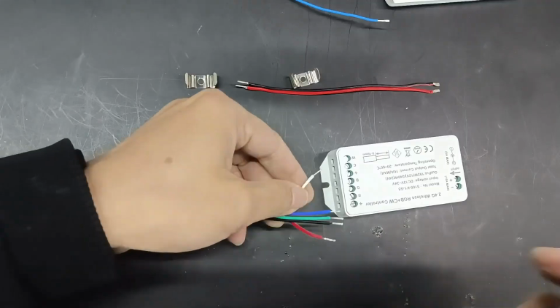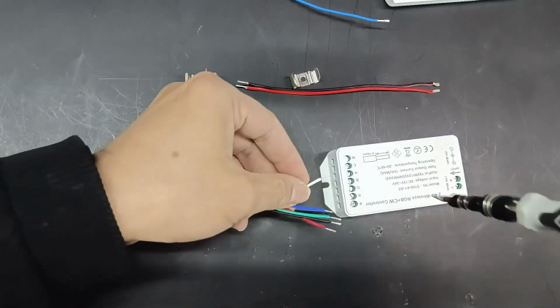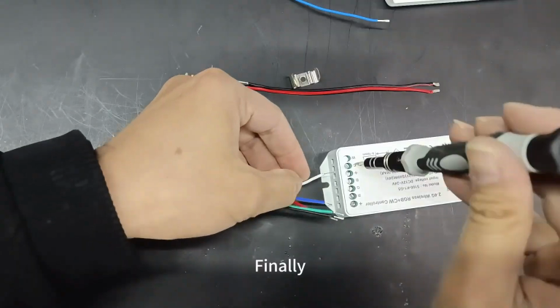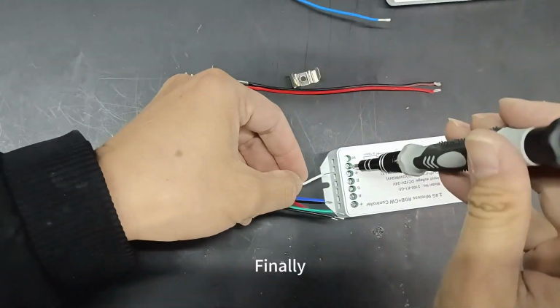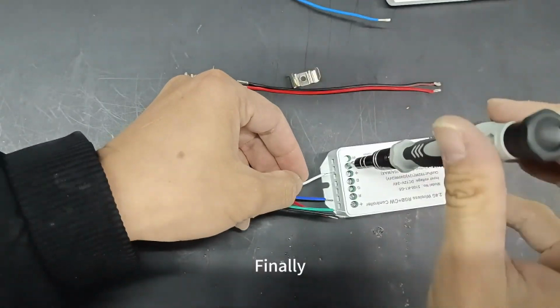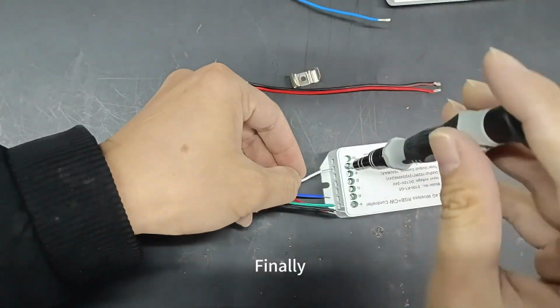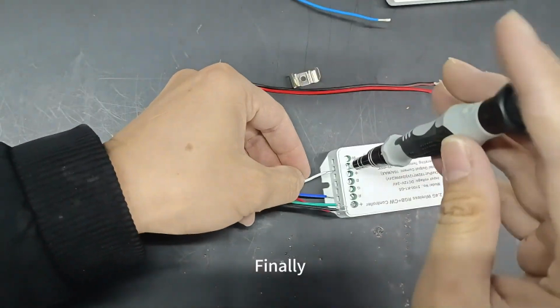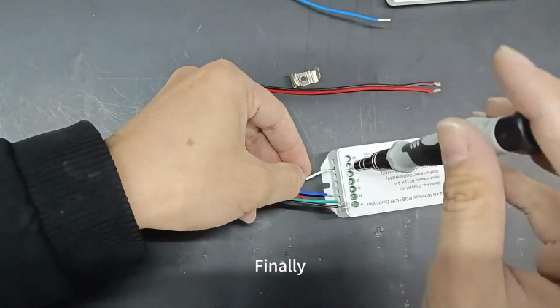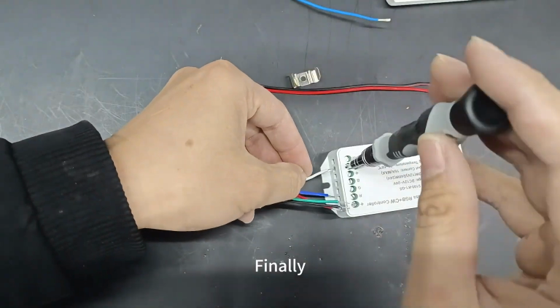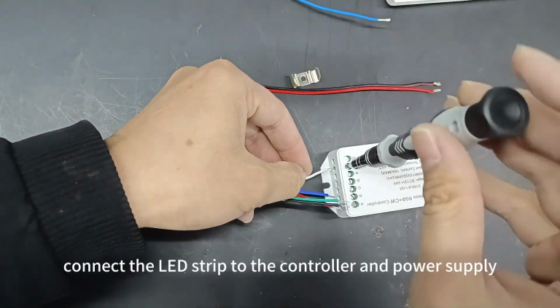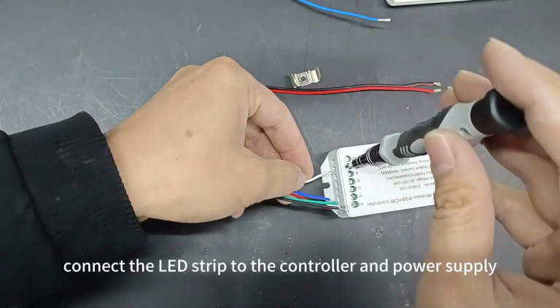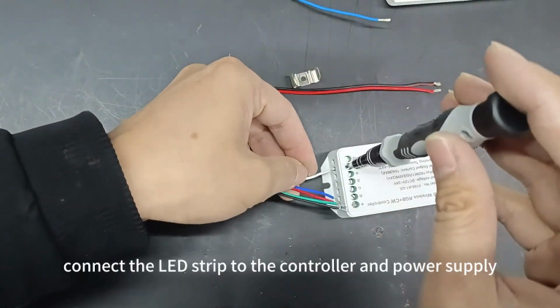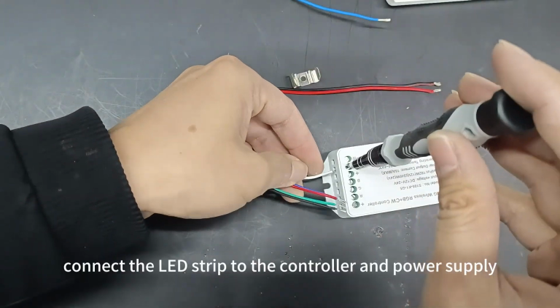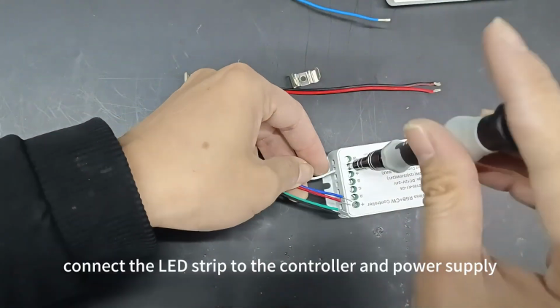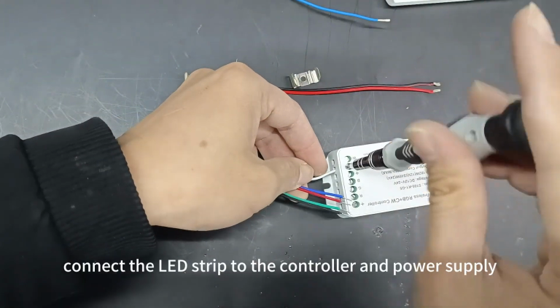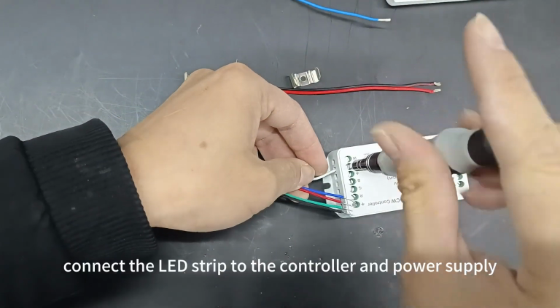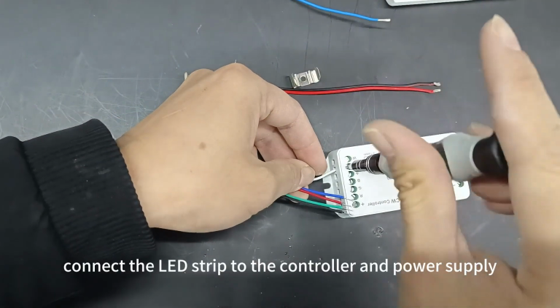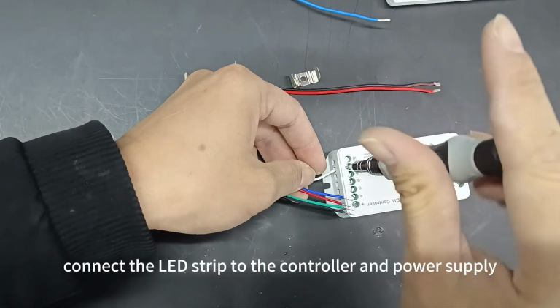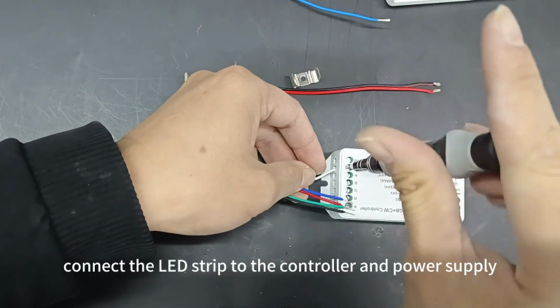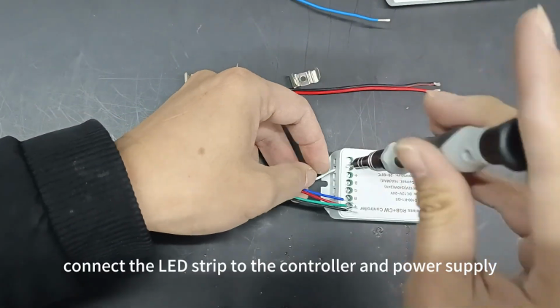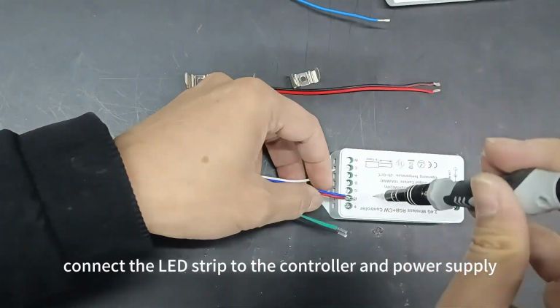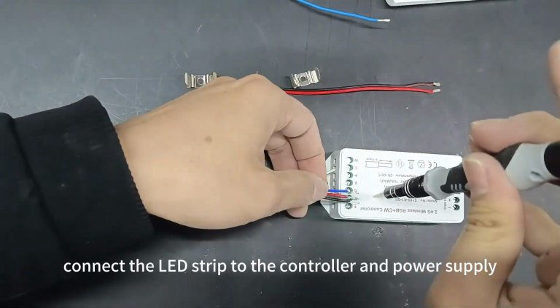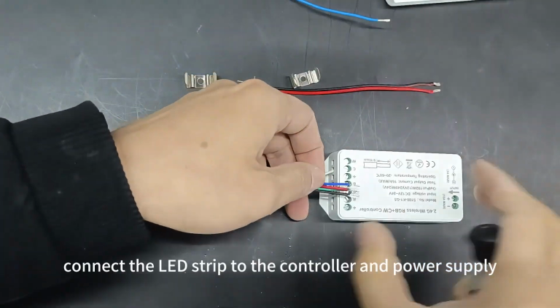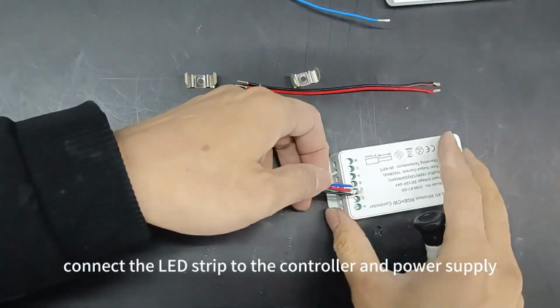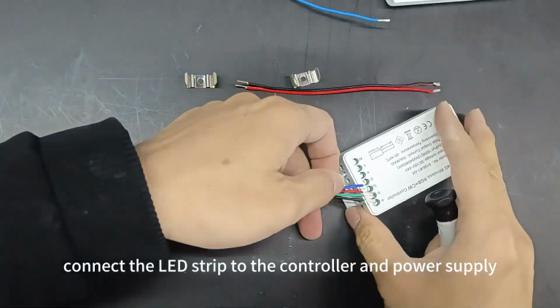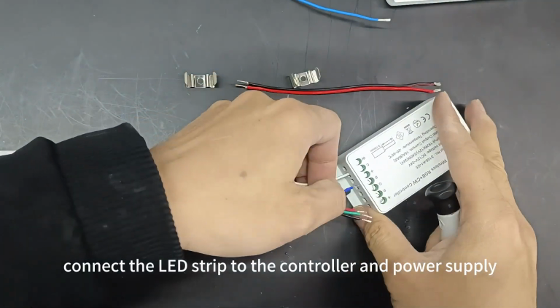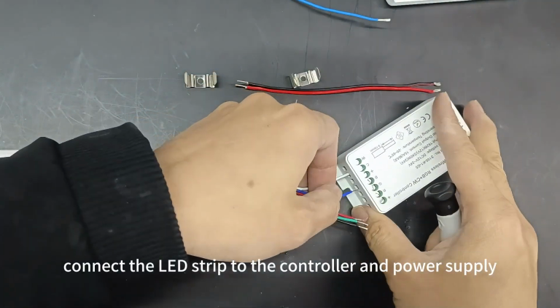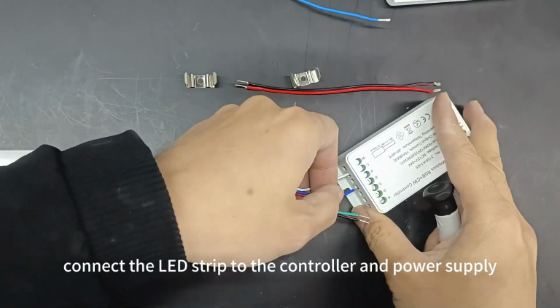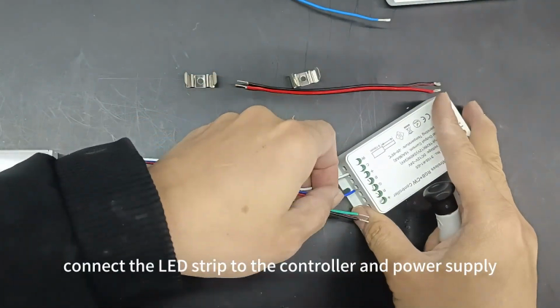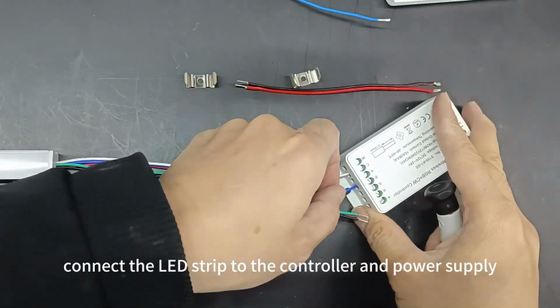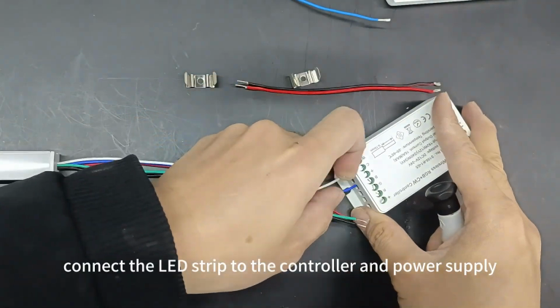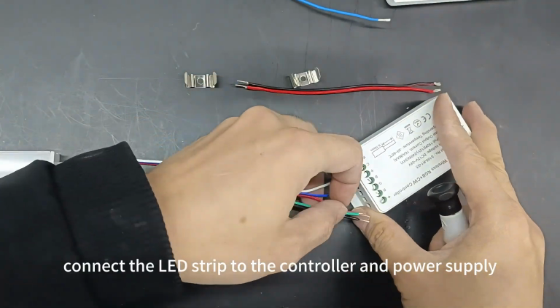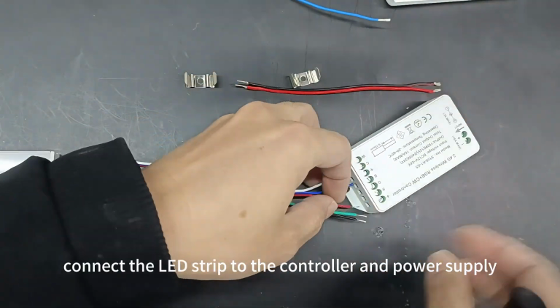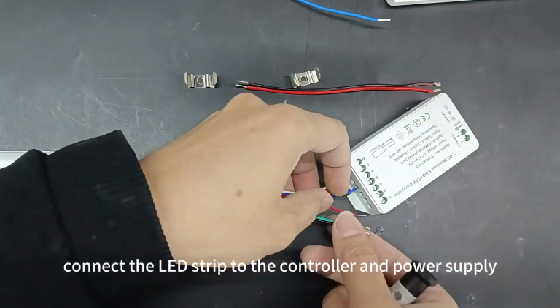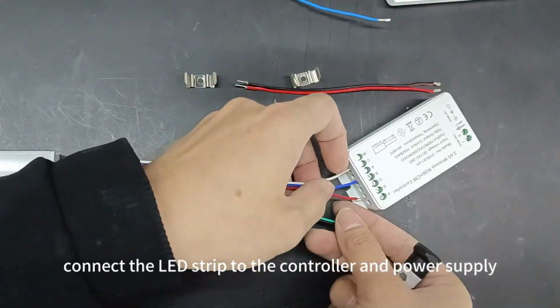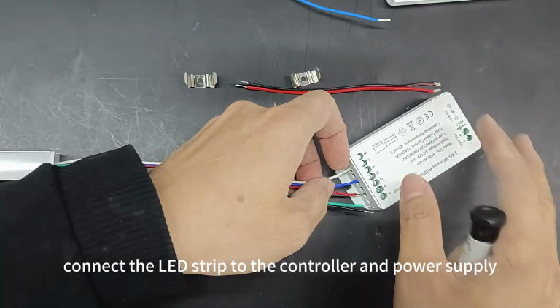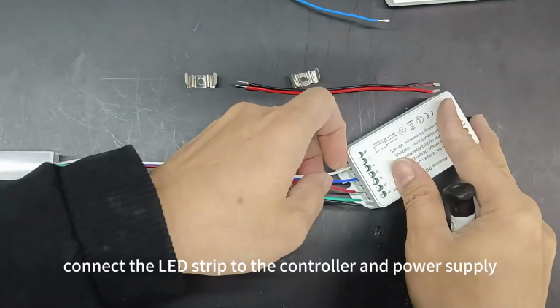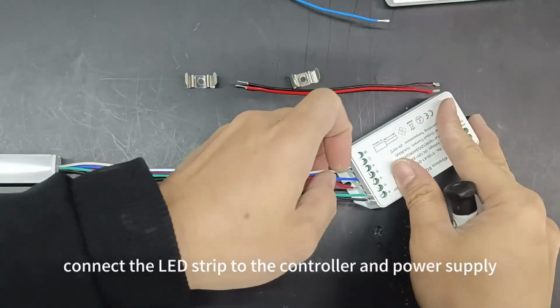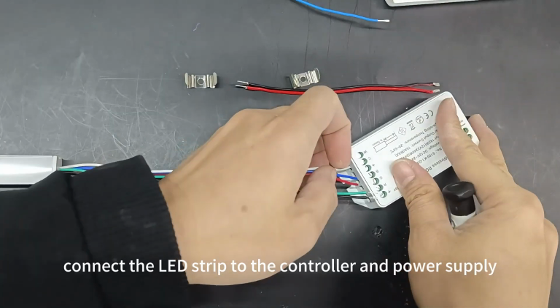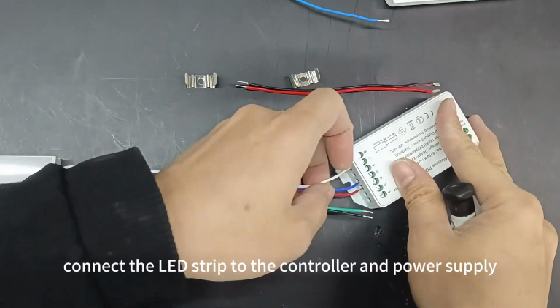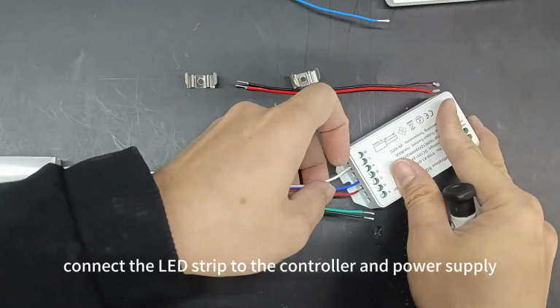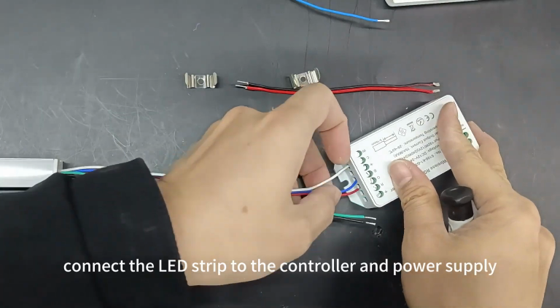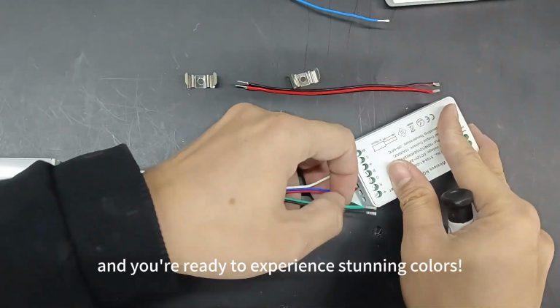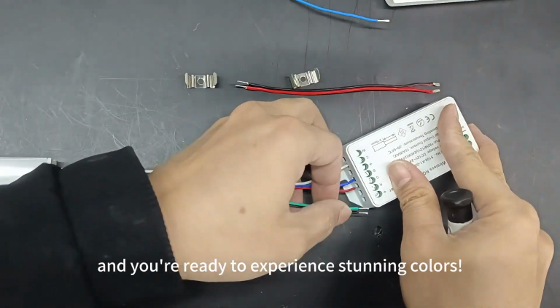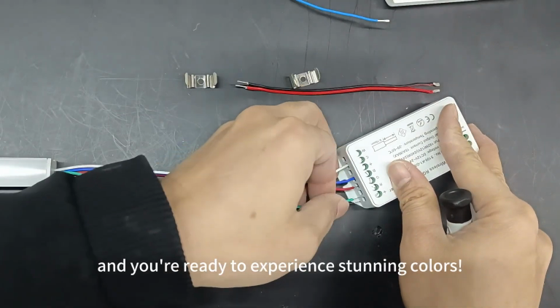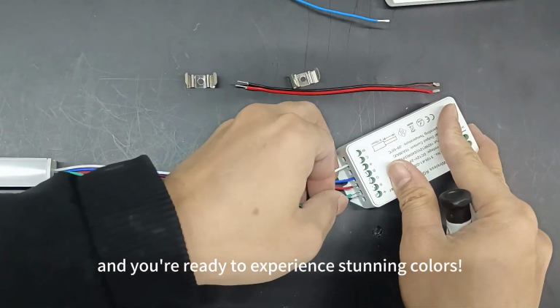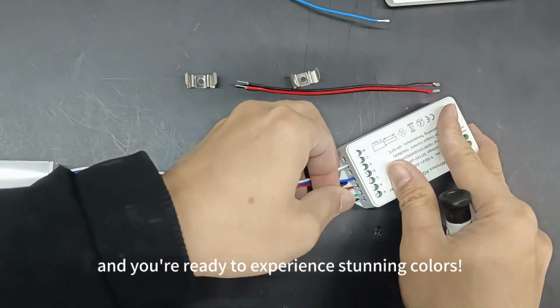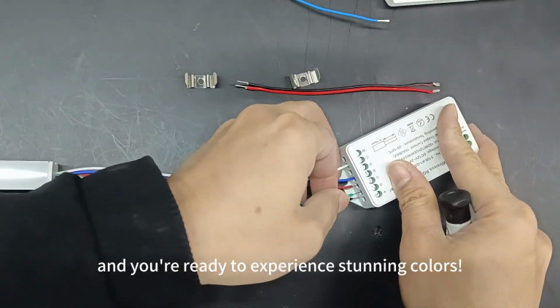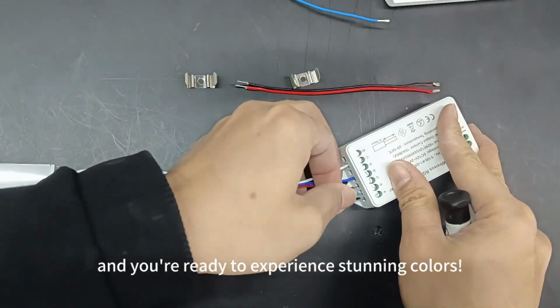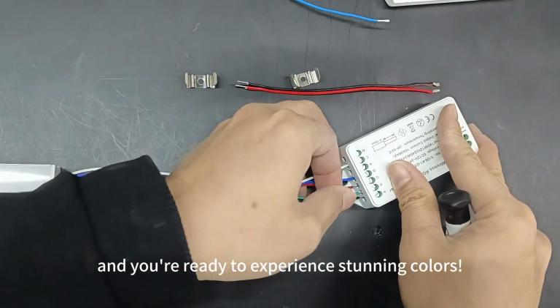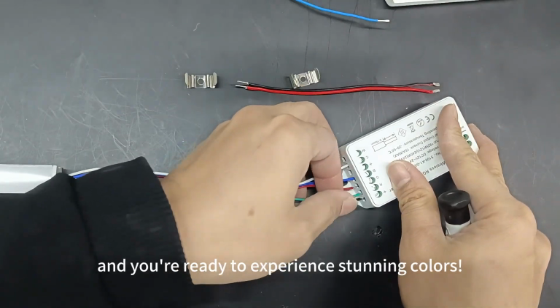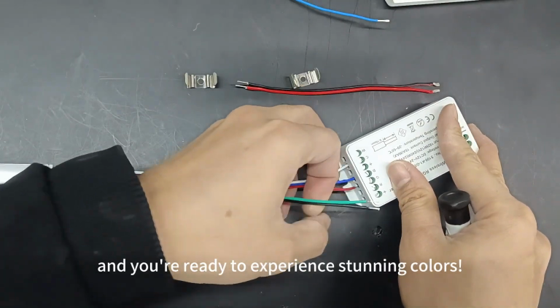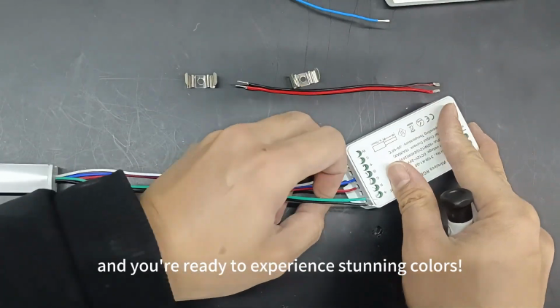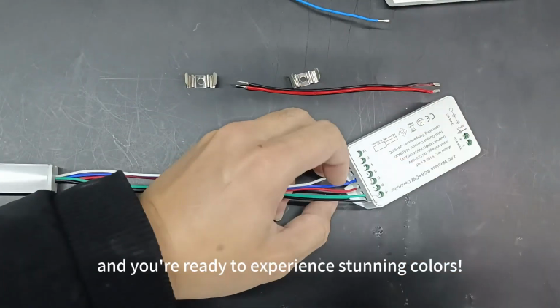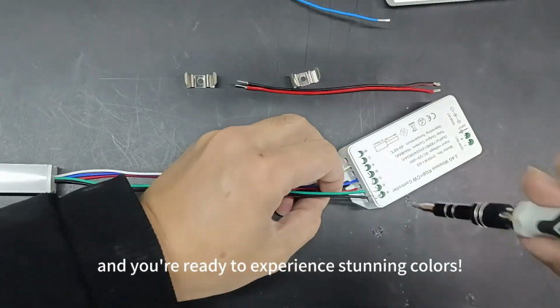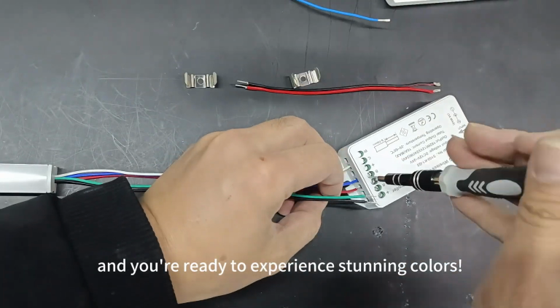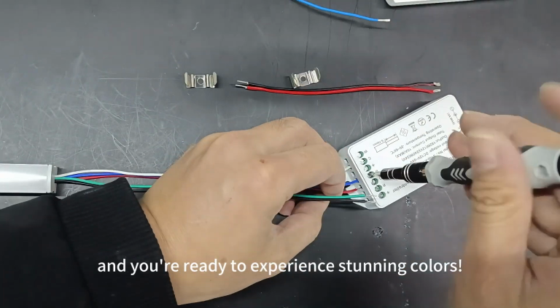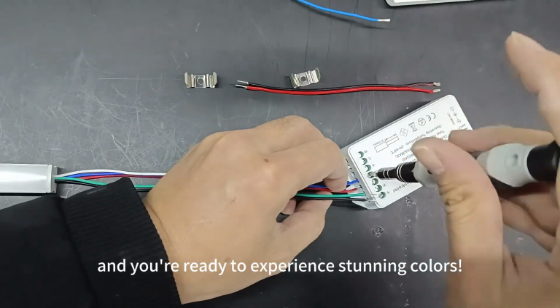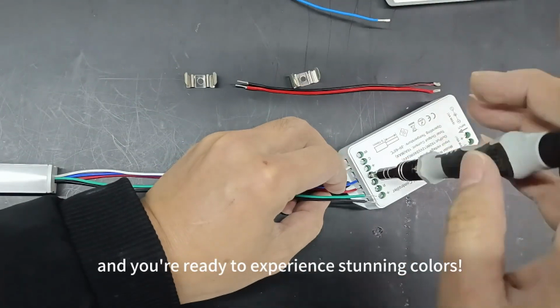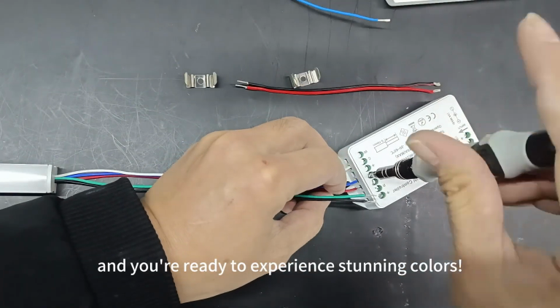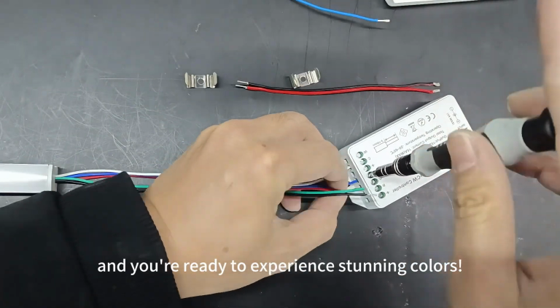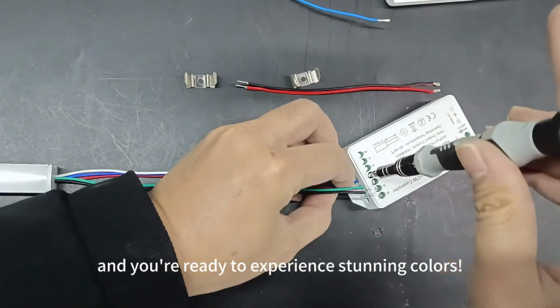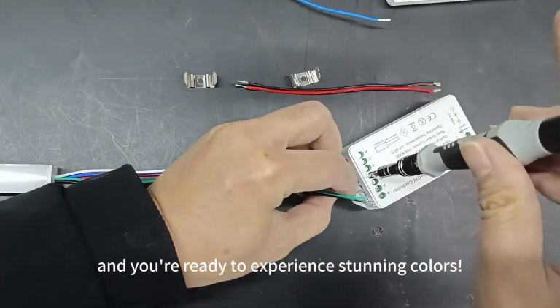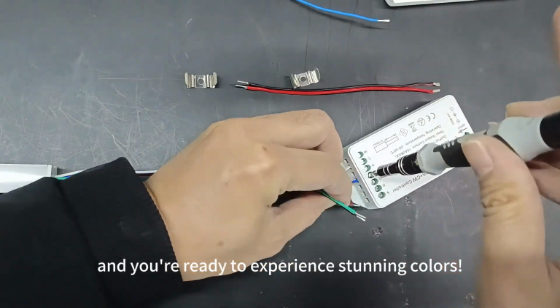Finally, connect the LED strip to the controller and power supply, and you're ready to experience stunning colors.